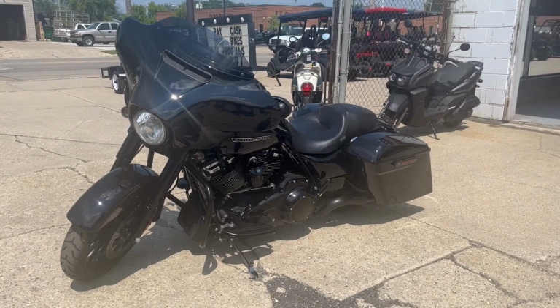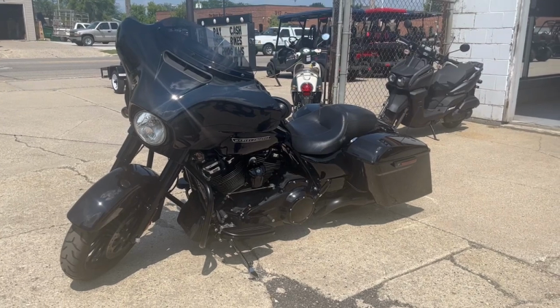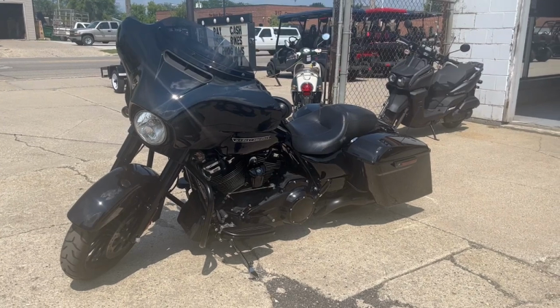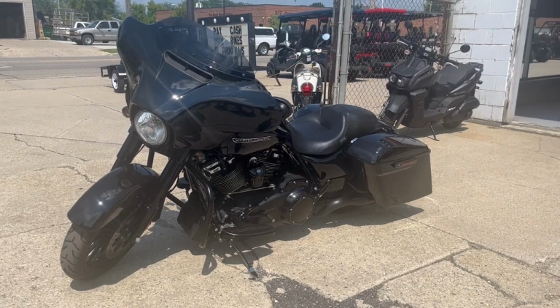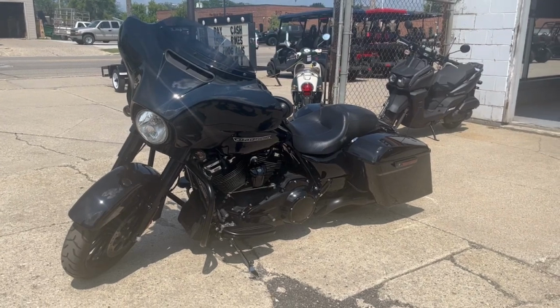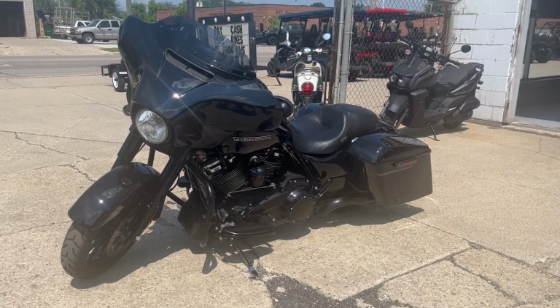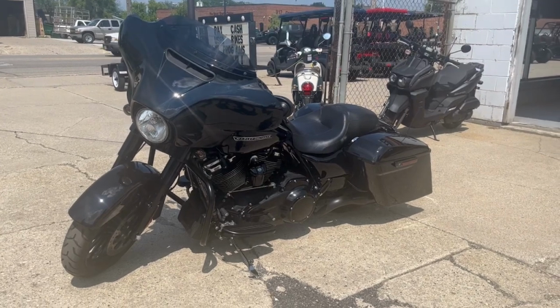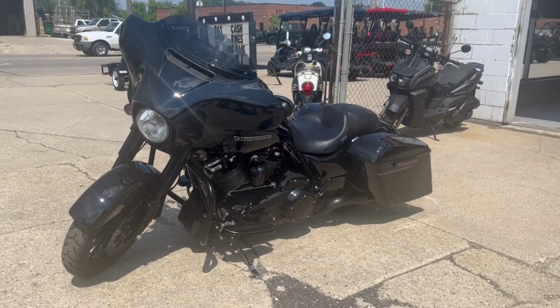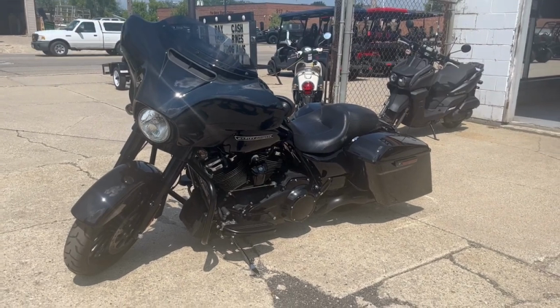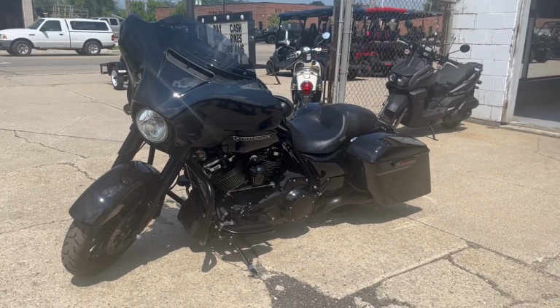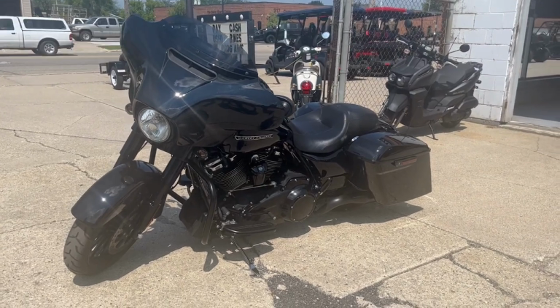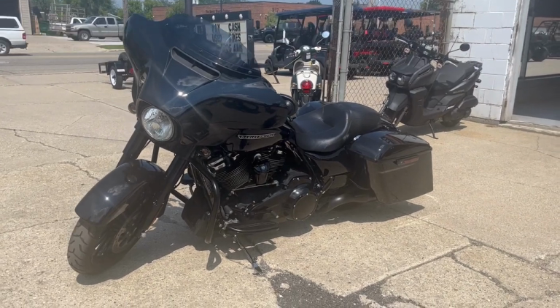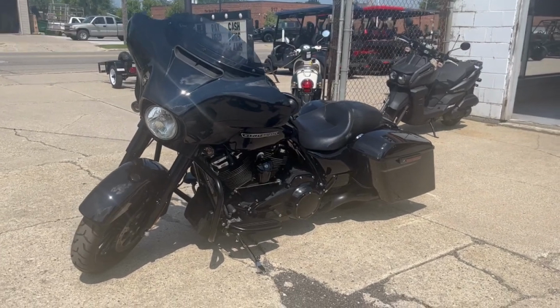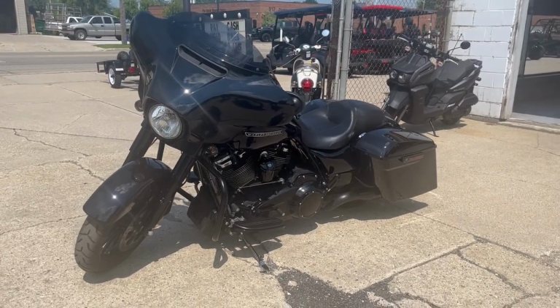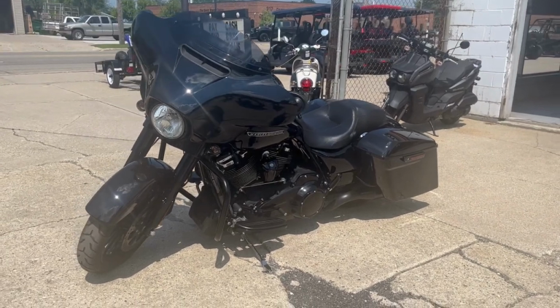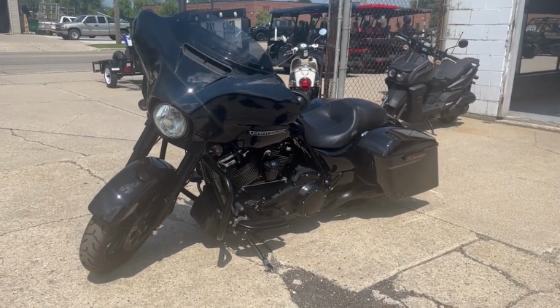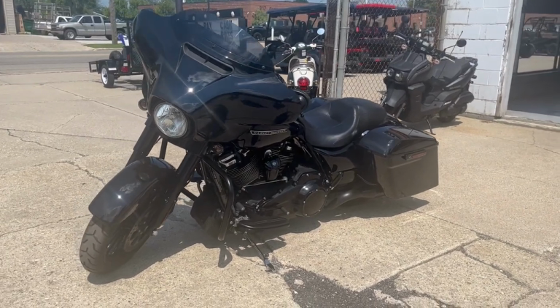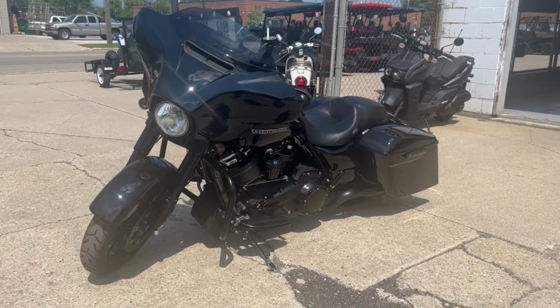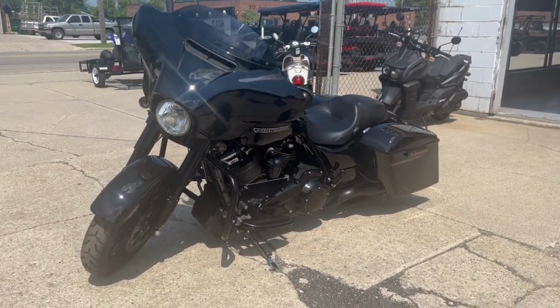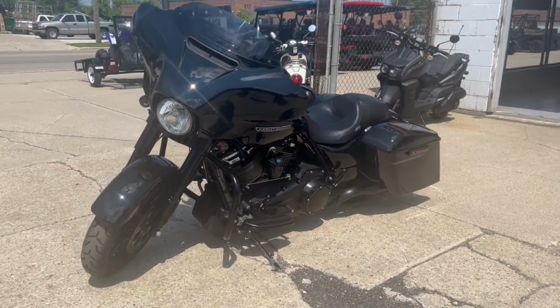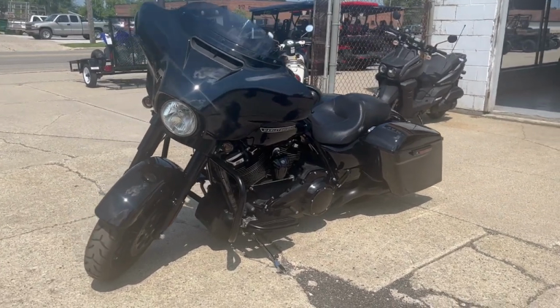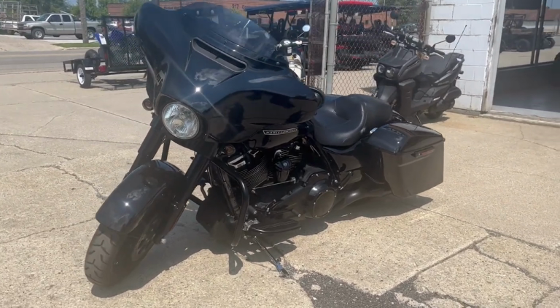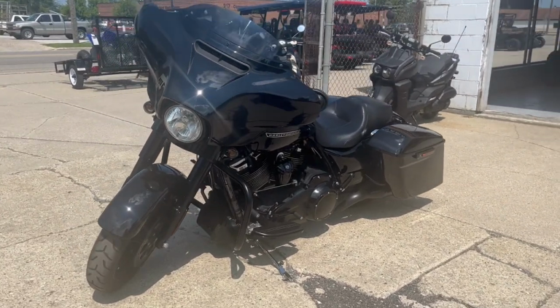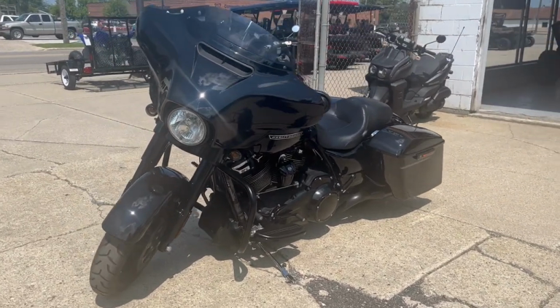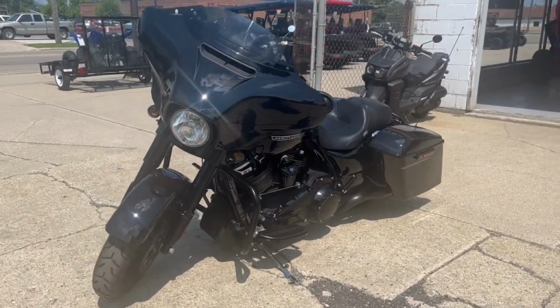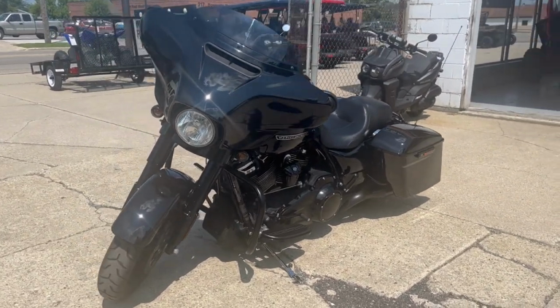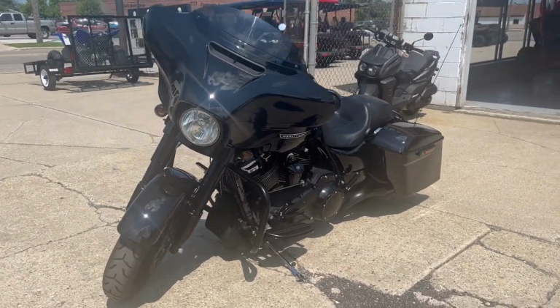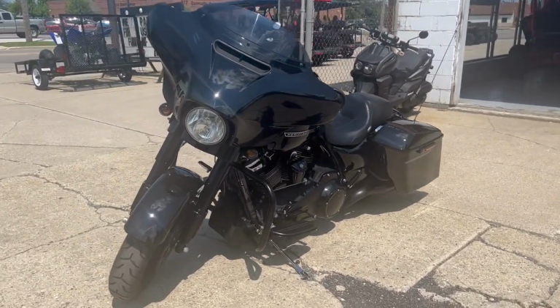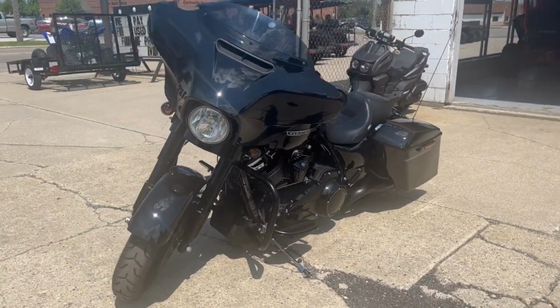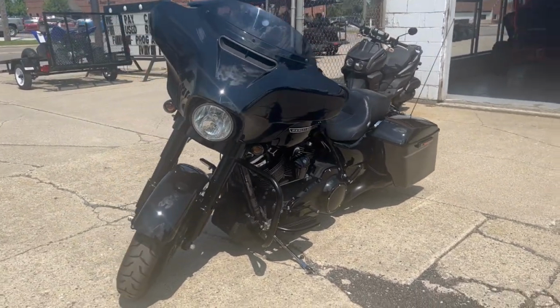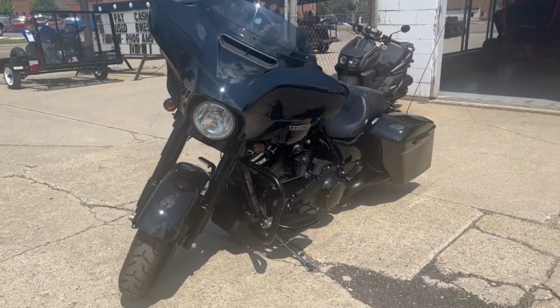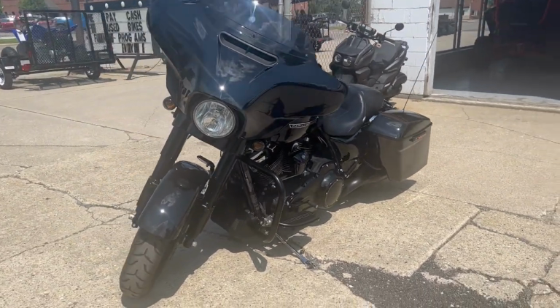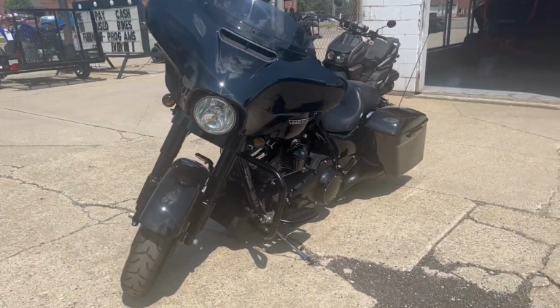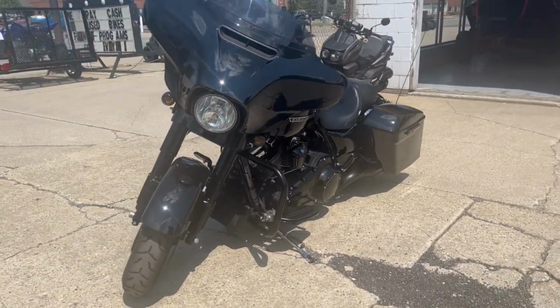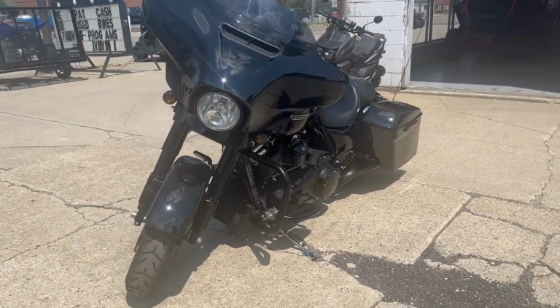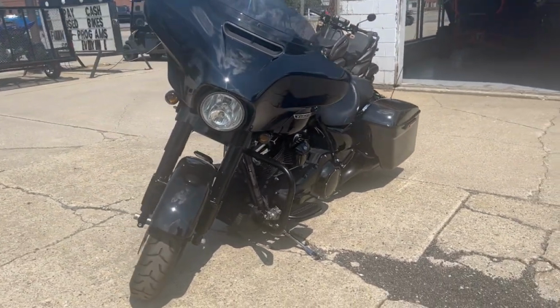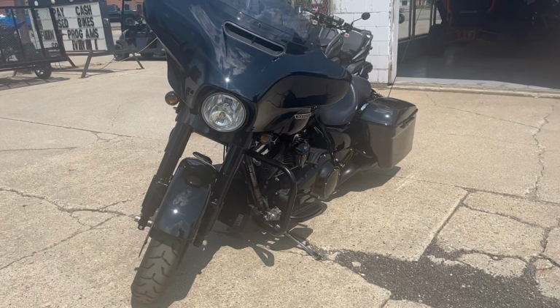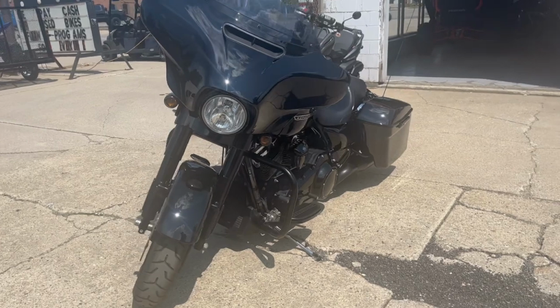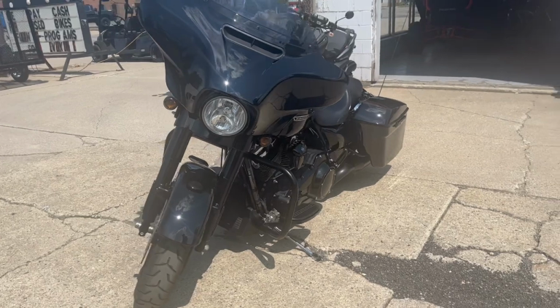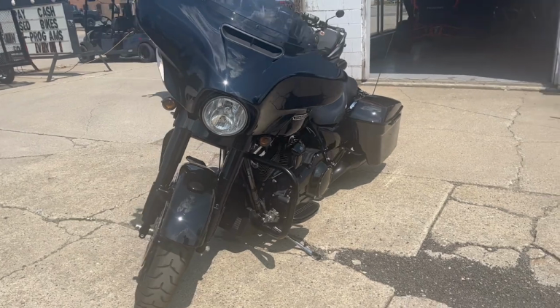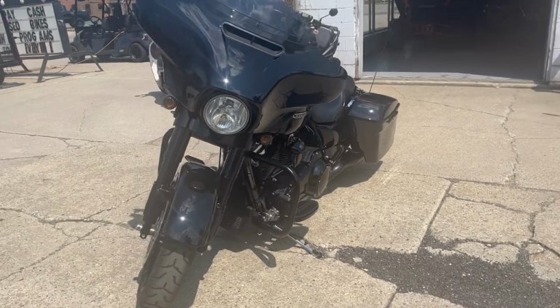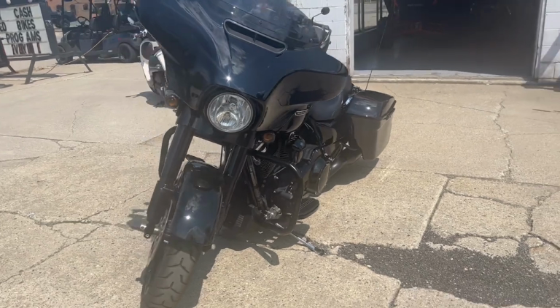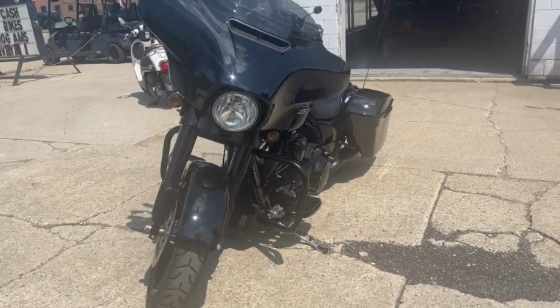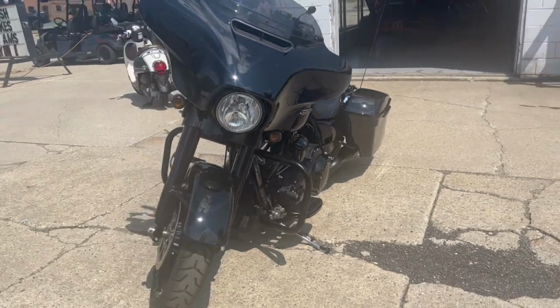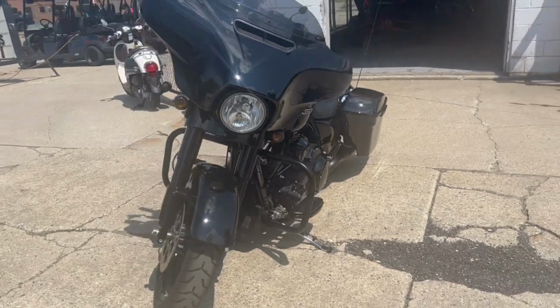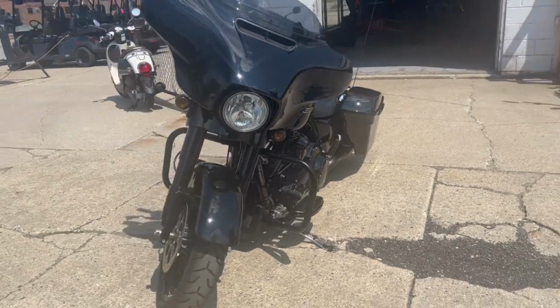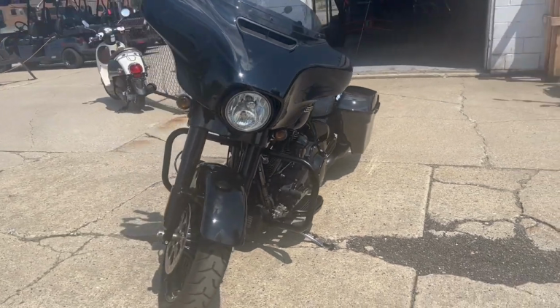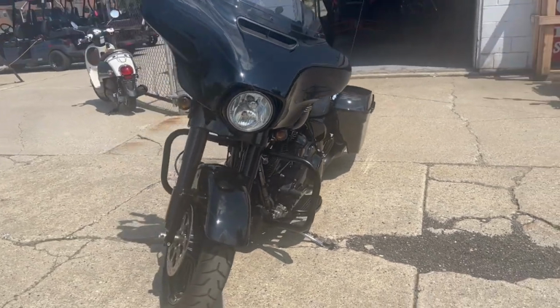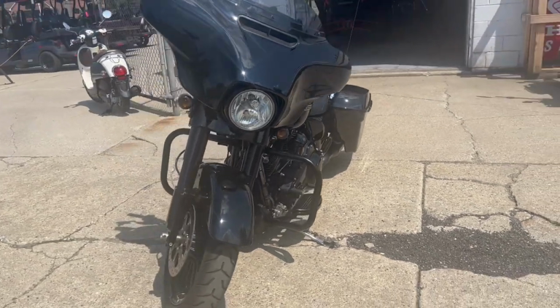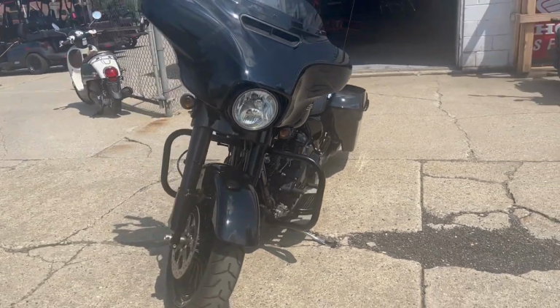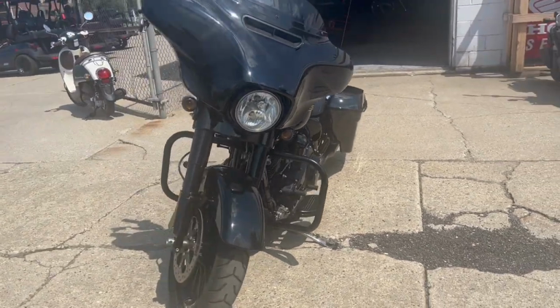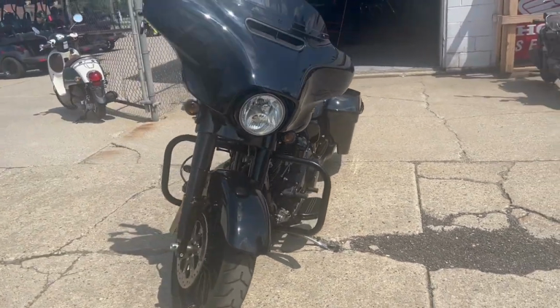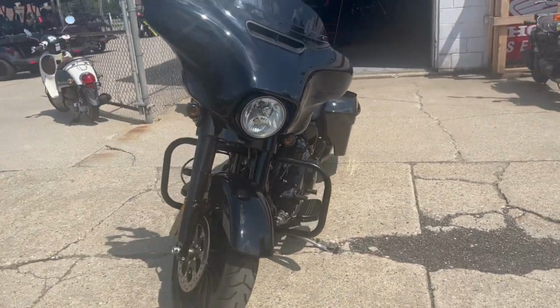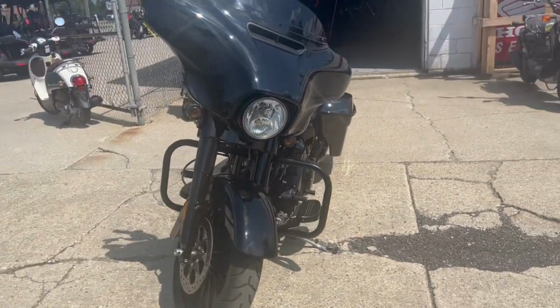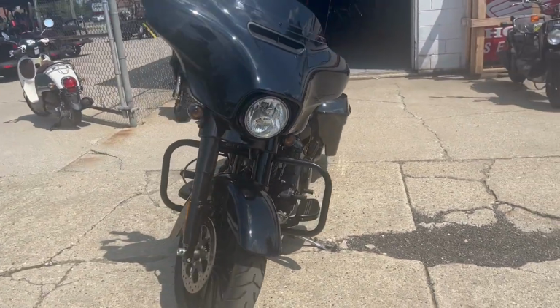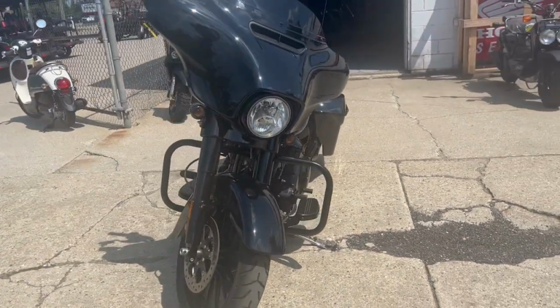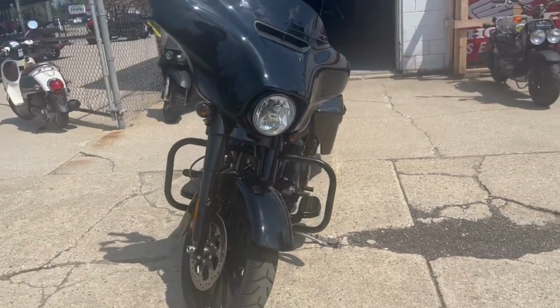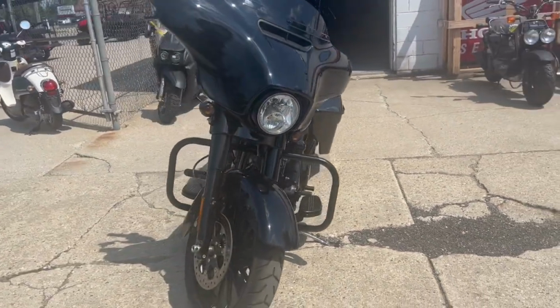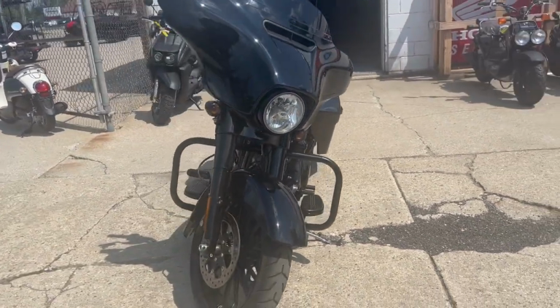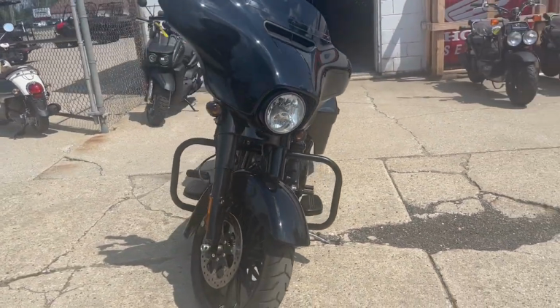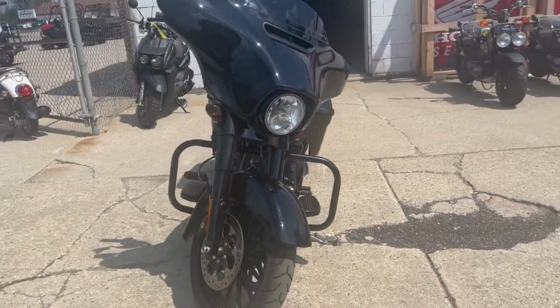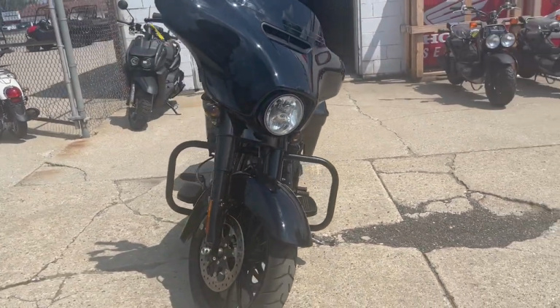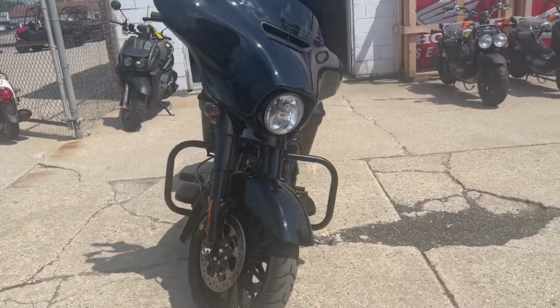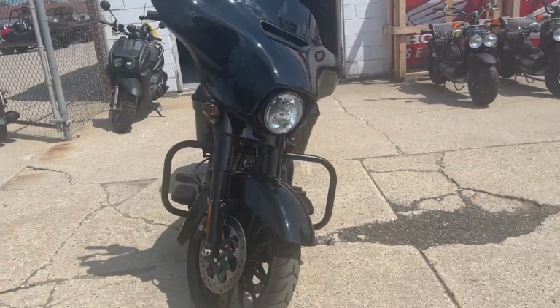Hey guys, ApprovalPowerSports.com here, doing some videos on some bikes that just came in. Just replenishing some stock, we've been selling bikes left and right.